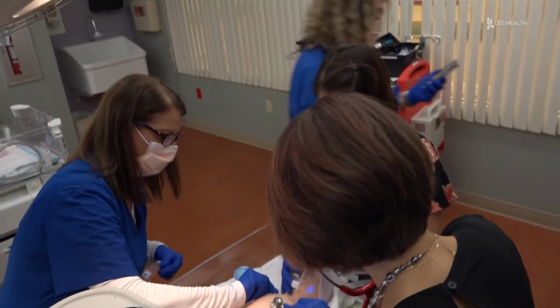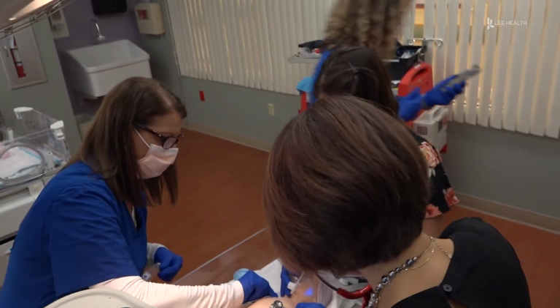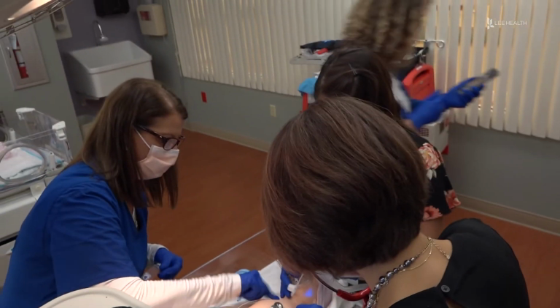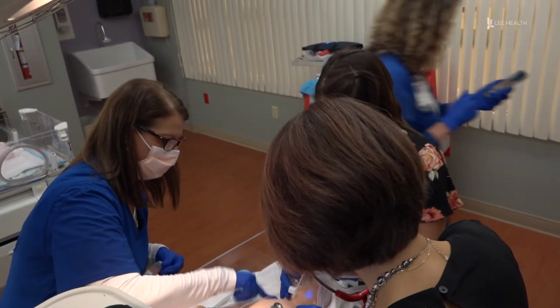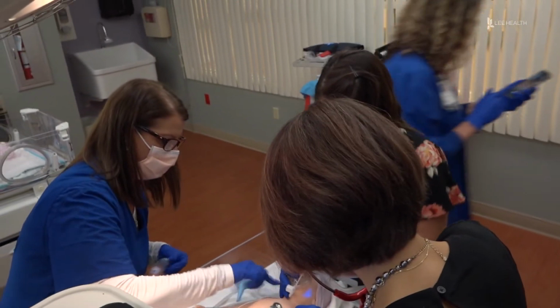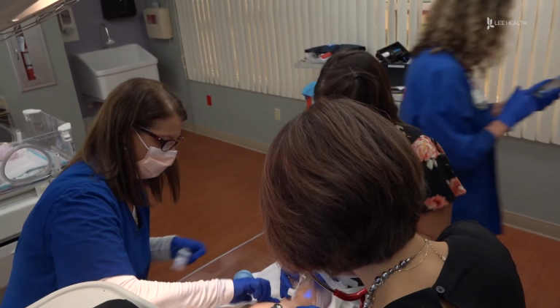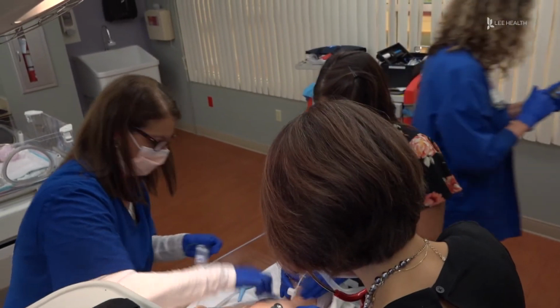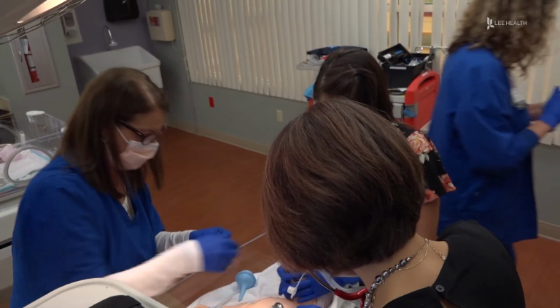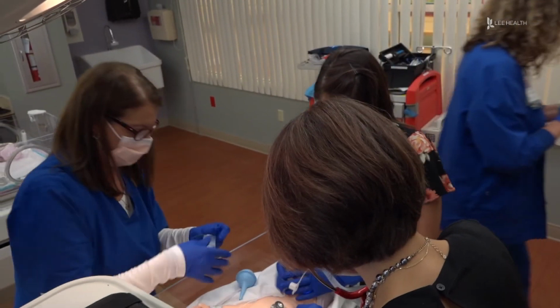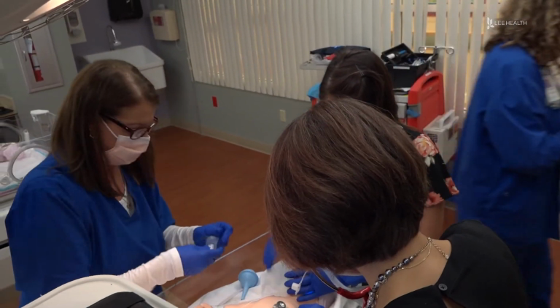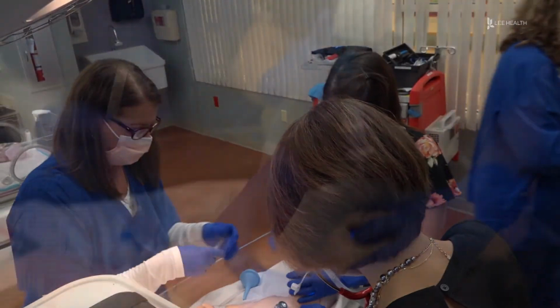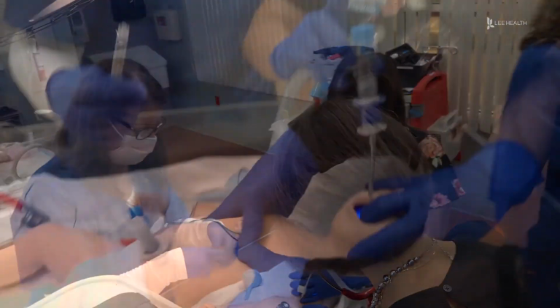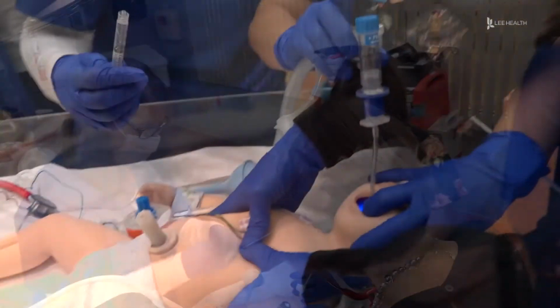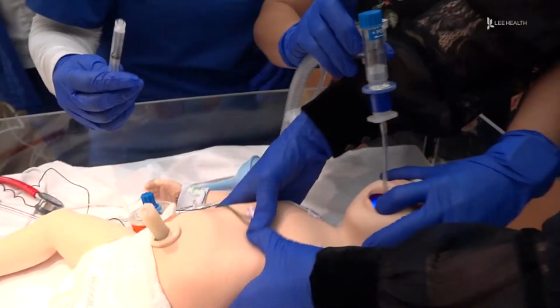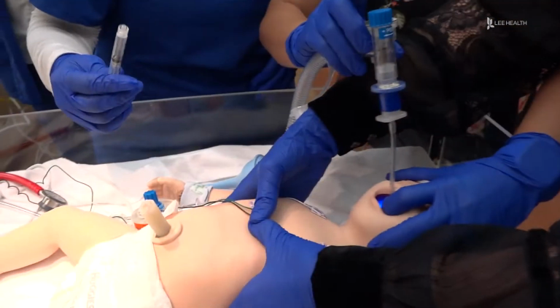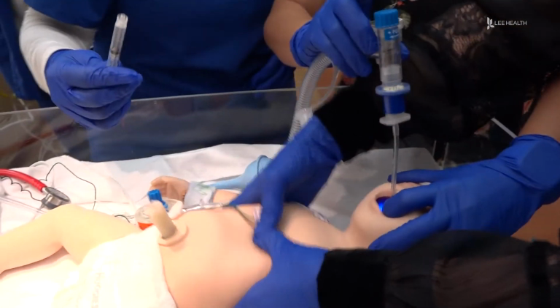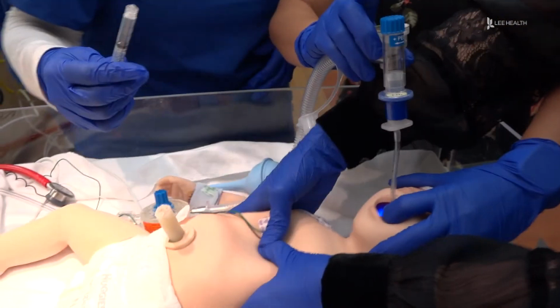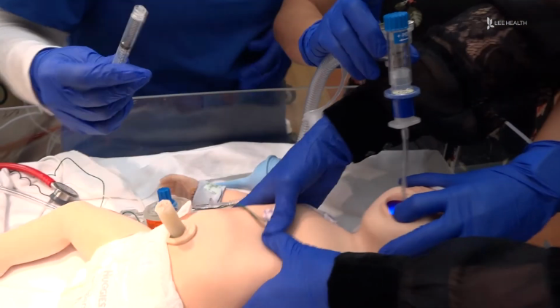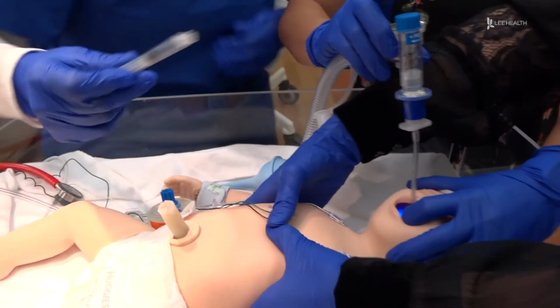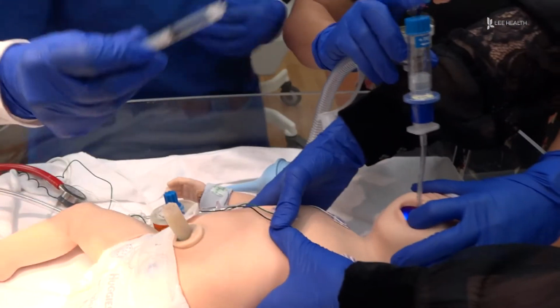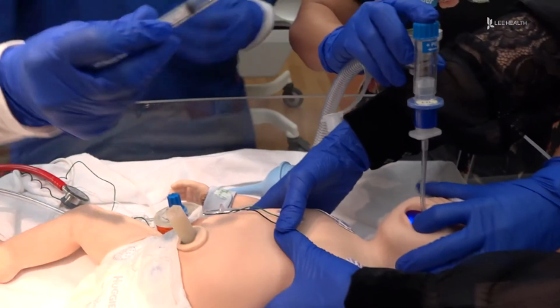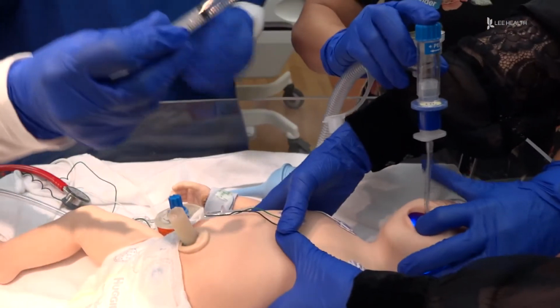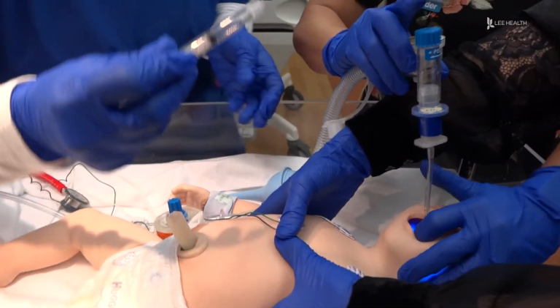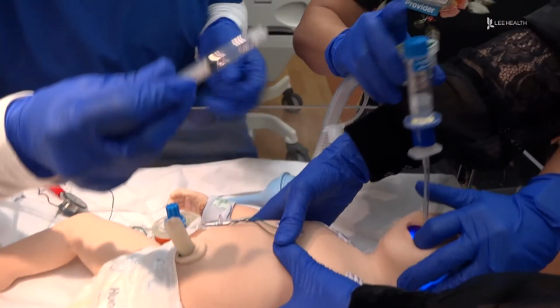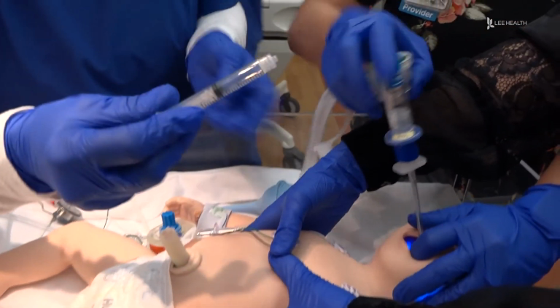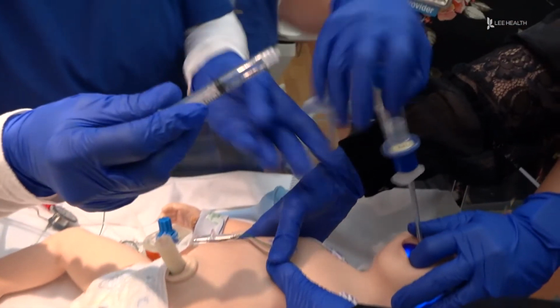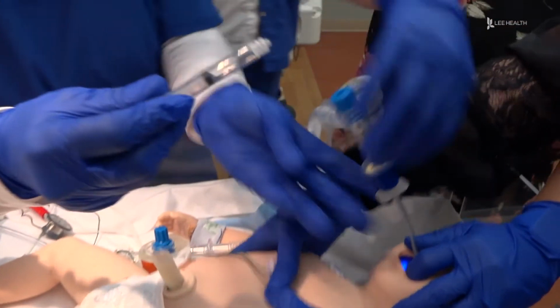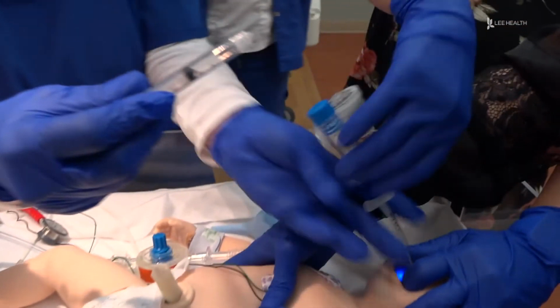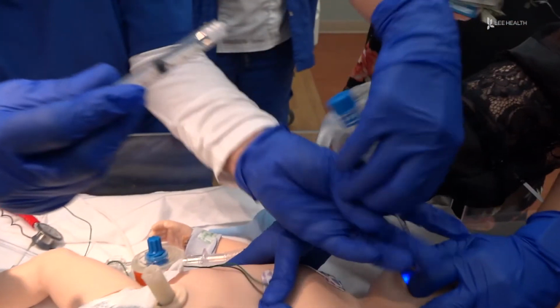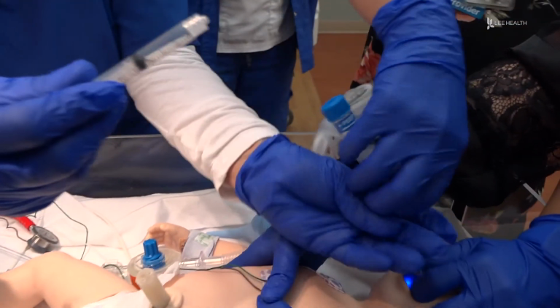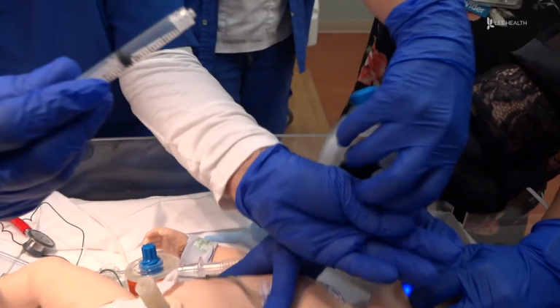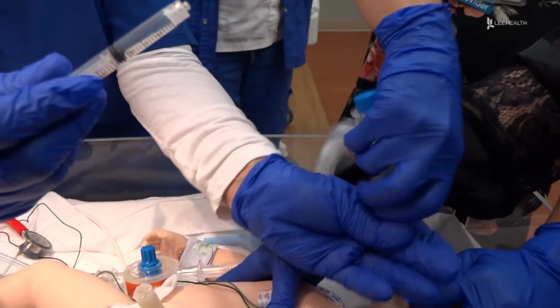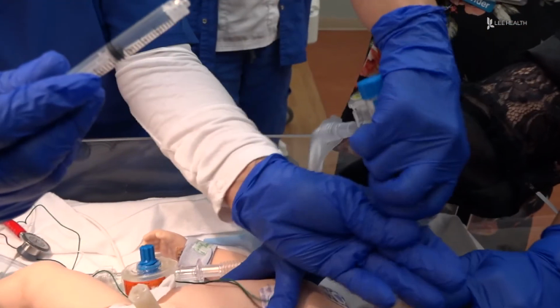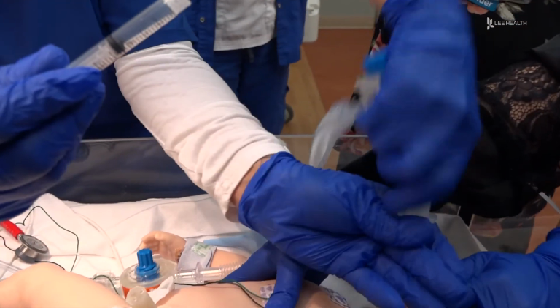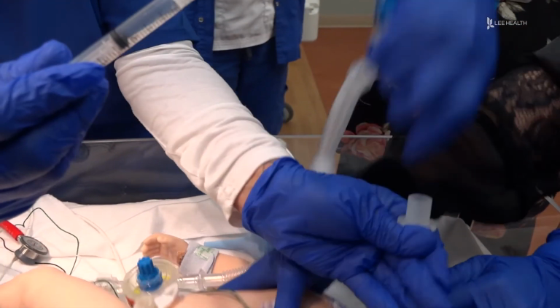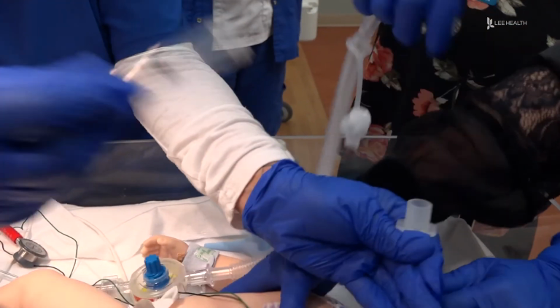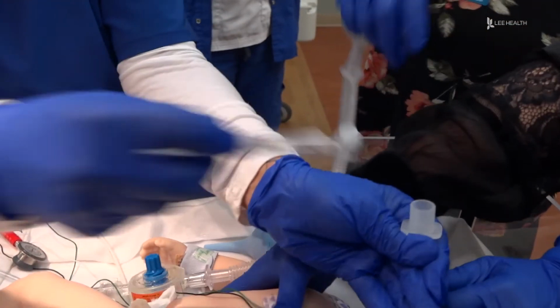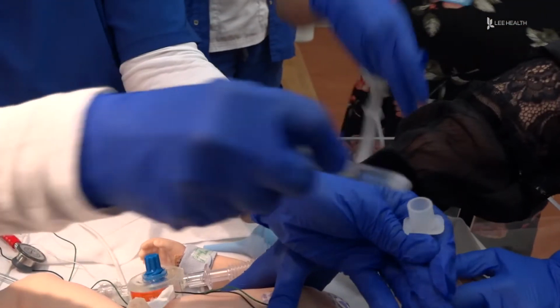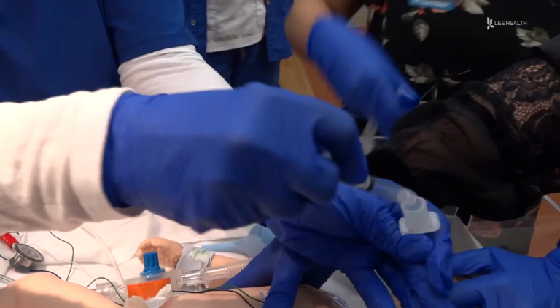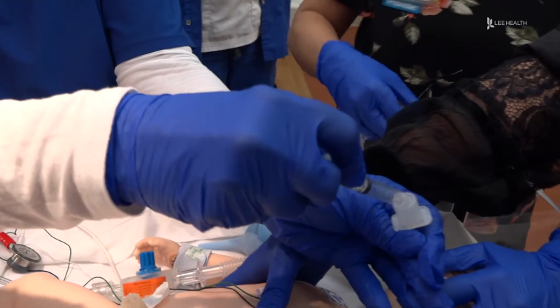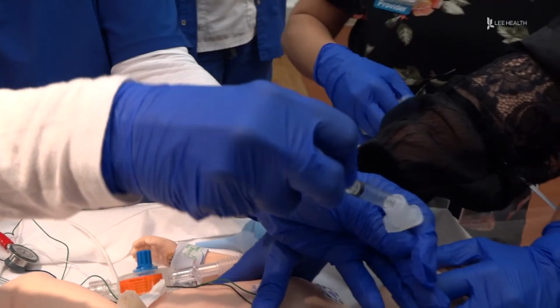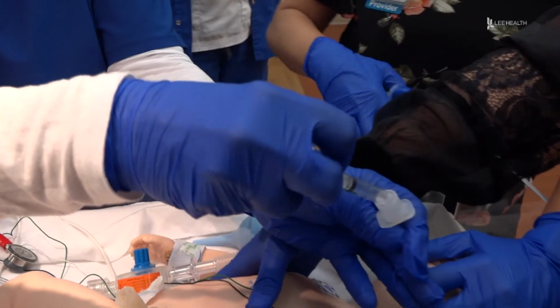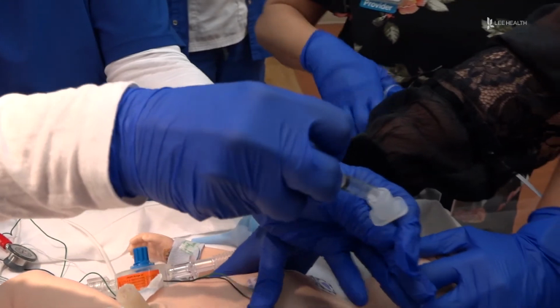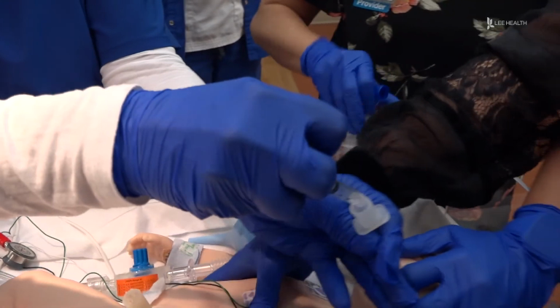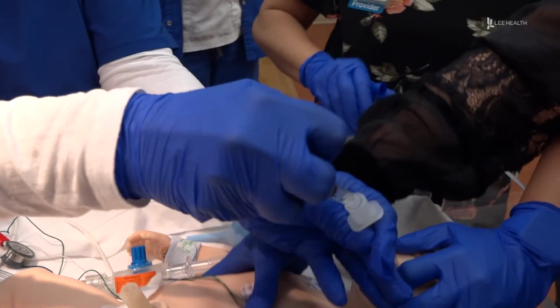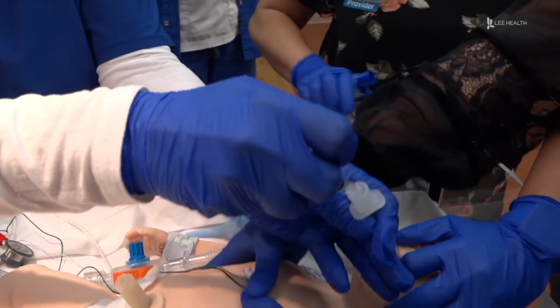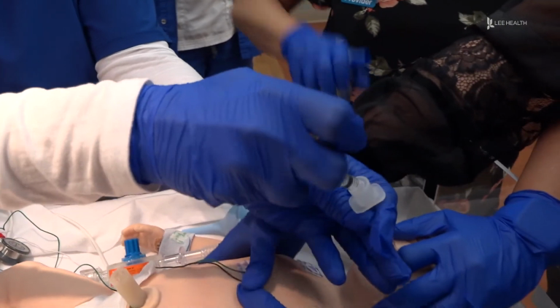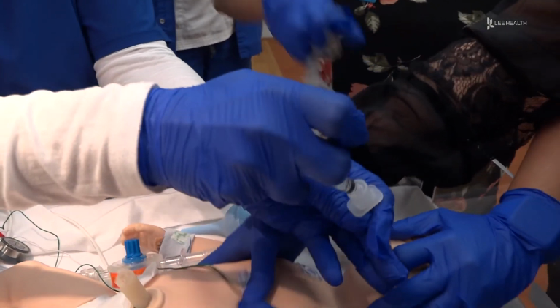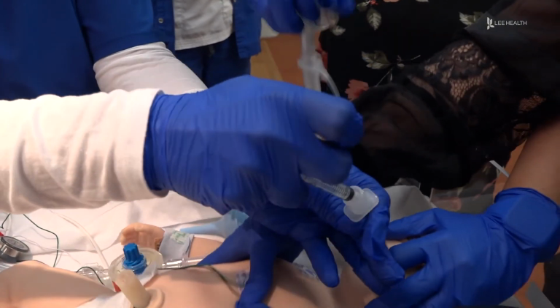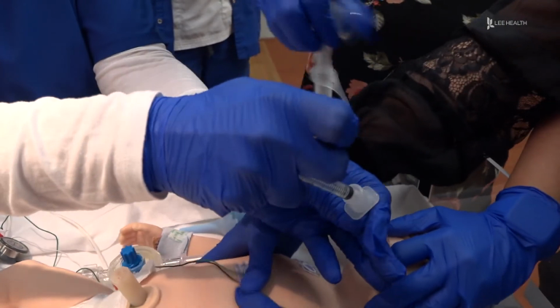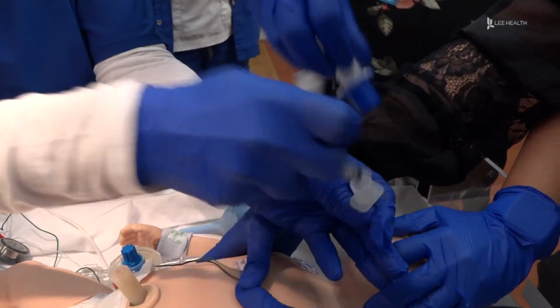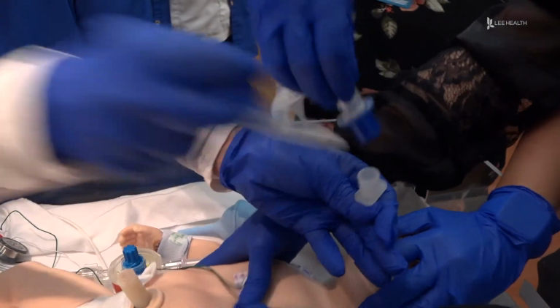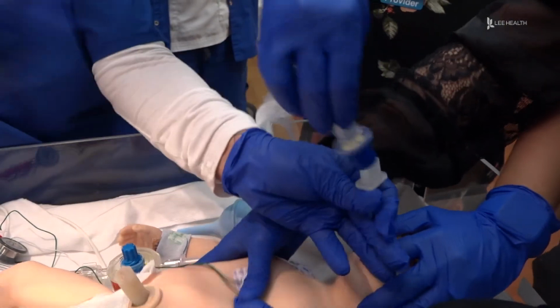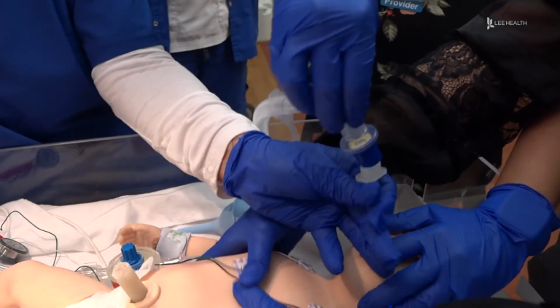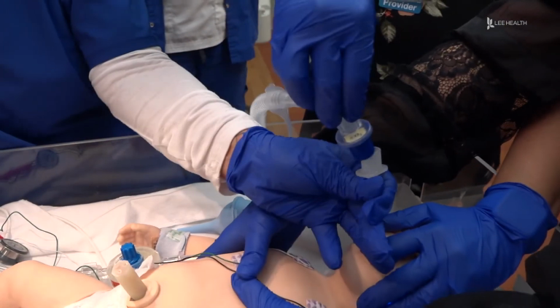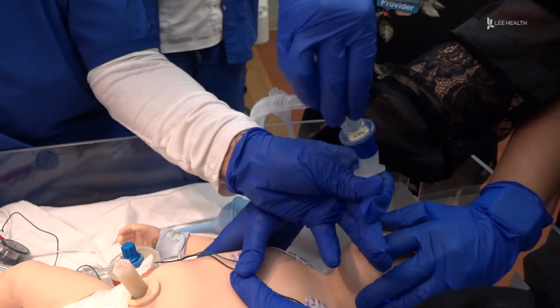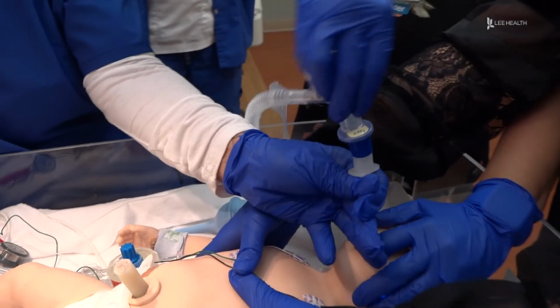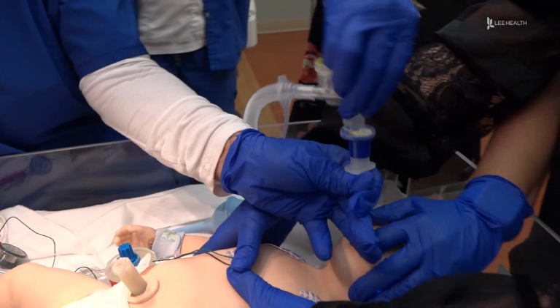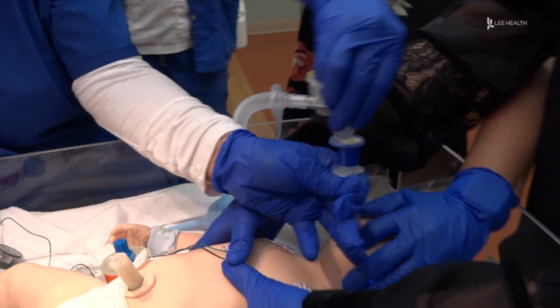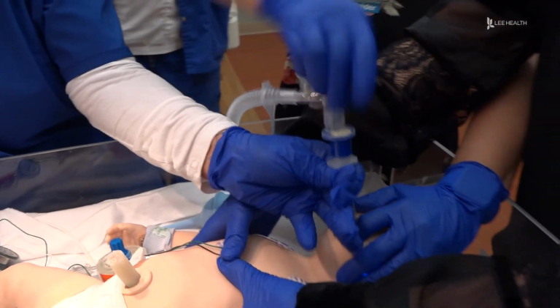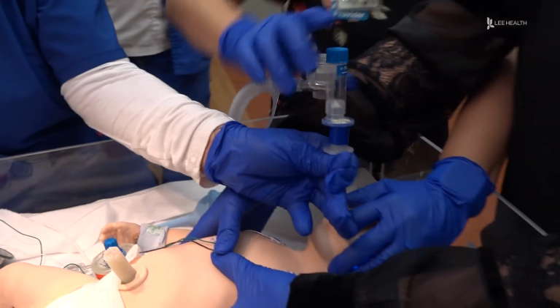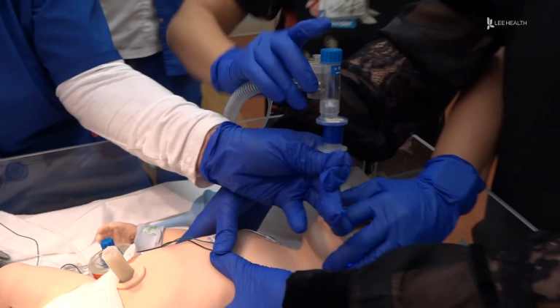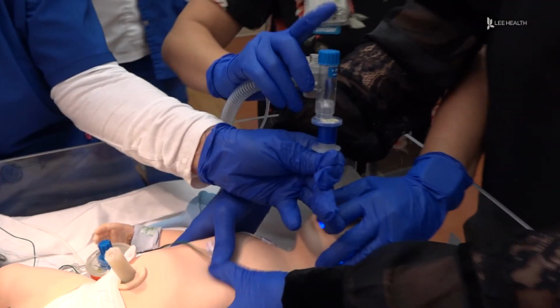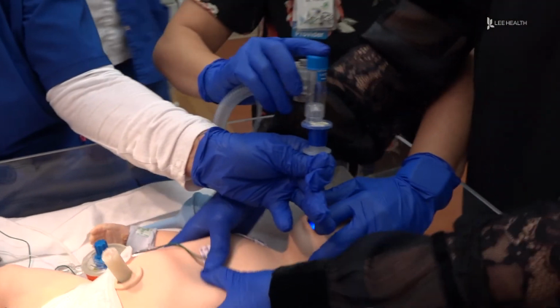A training that can make a big difference to the smallest life. For Lee Health, I'm Lindsay Morton.